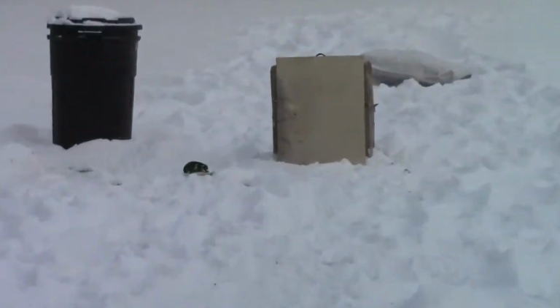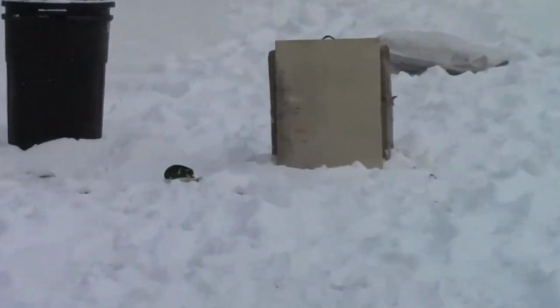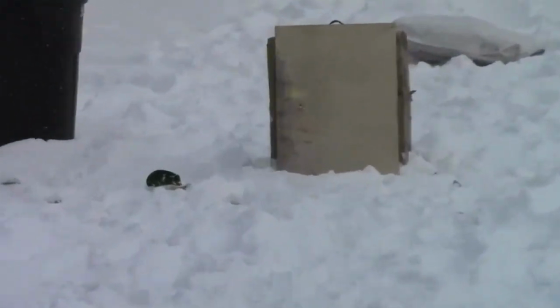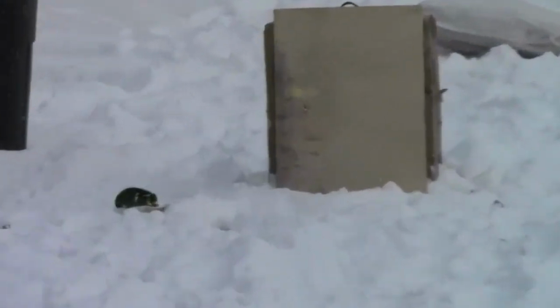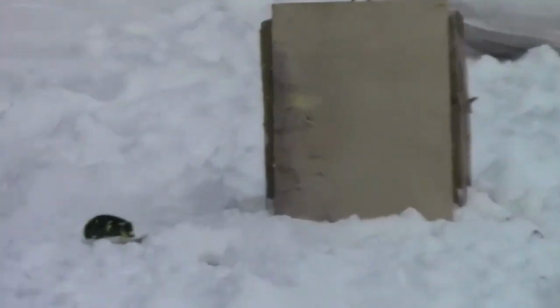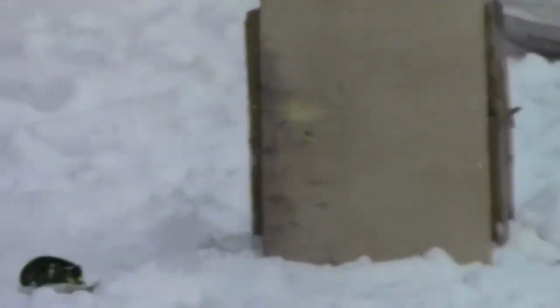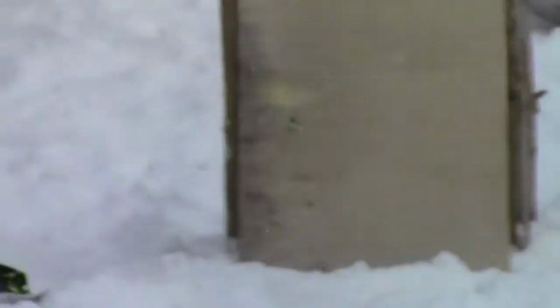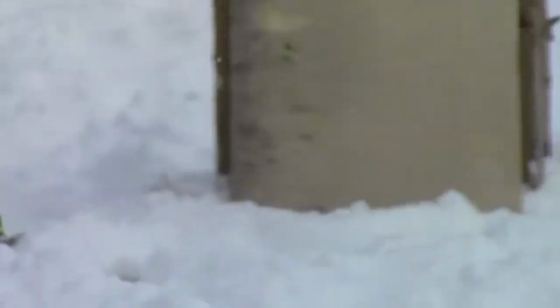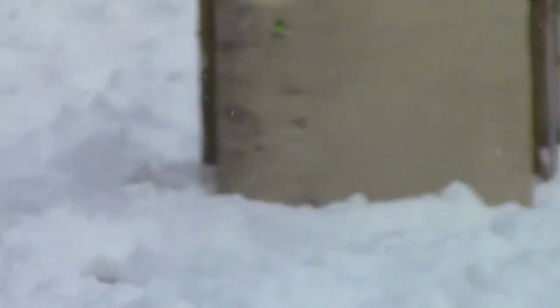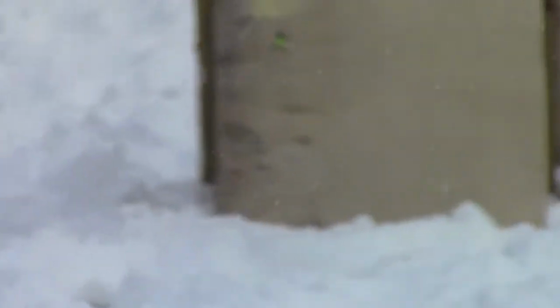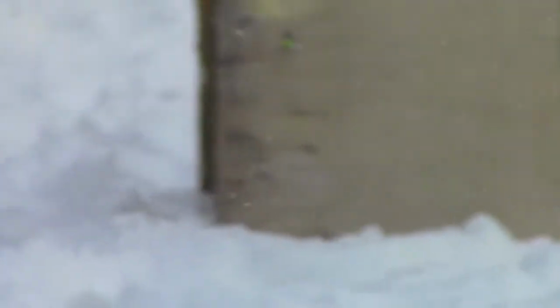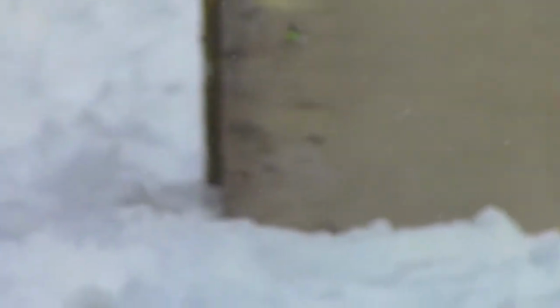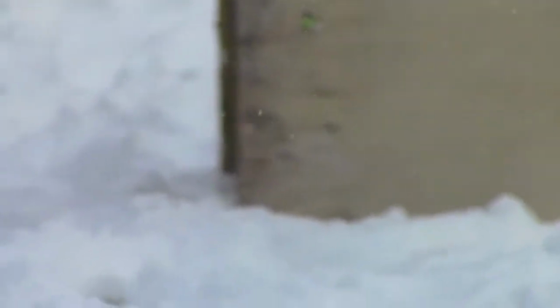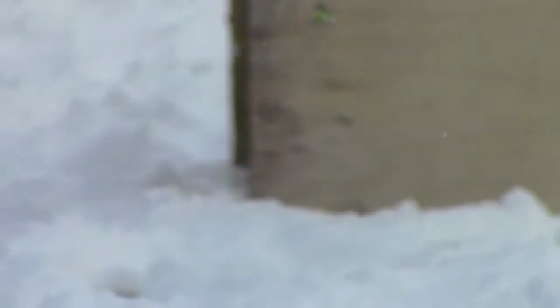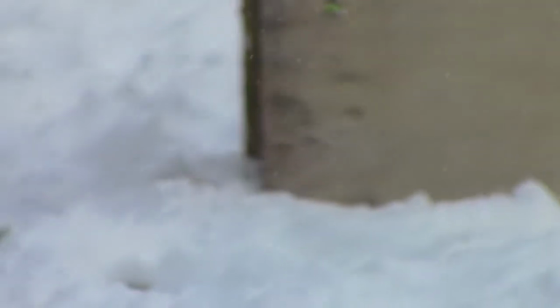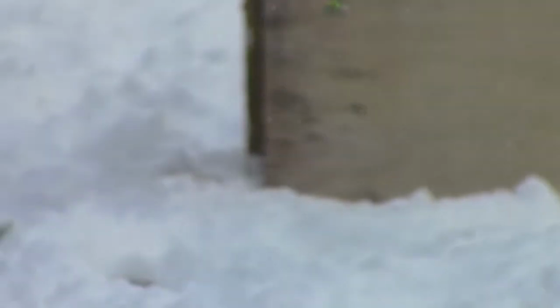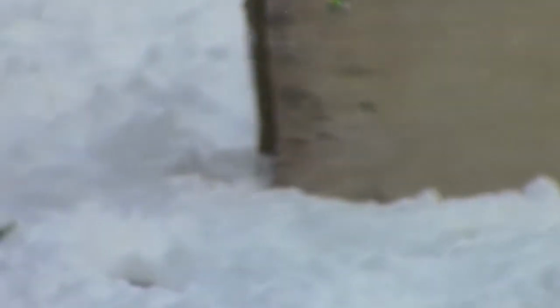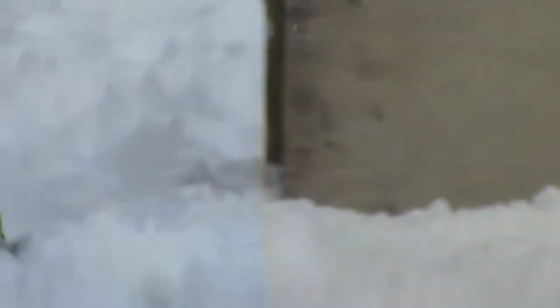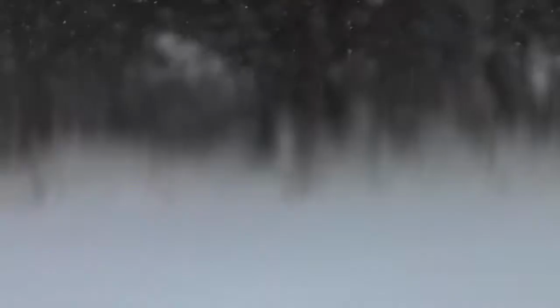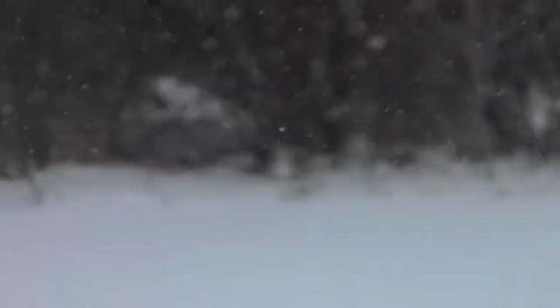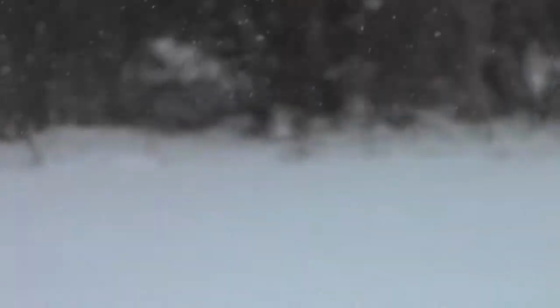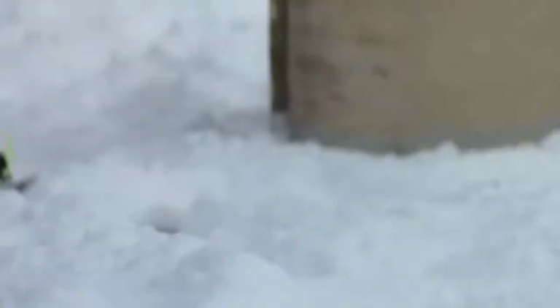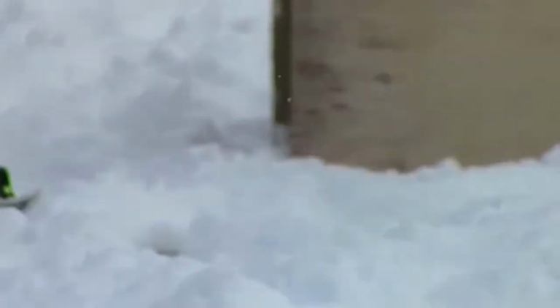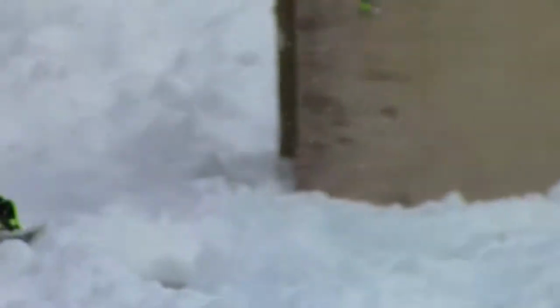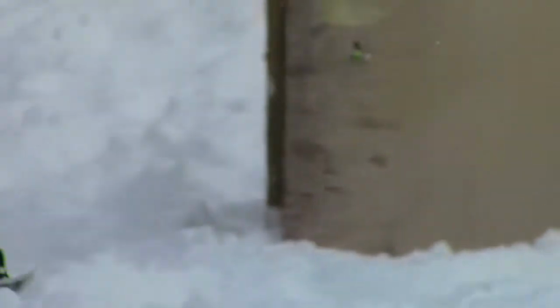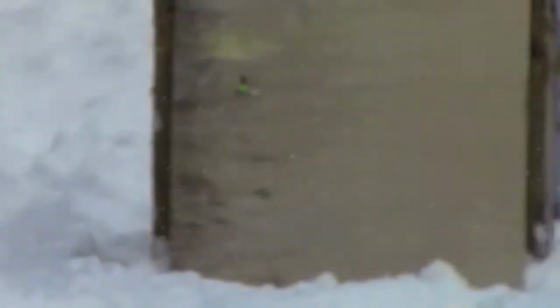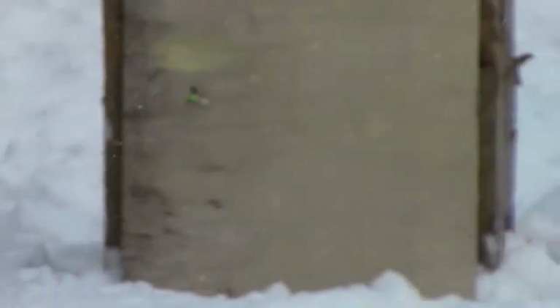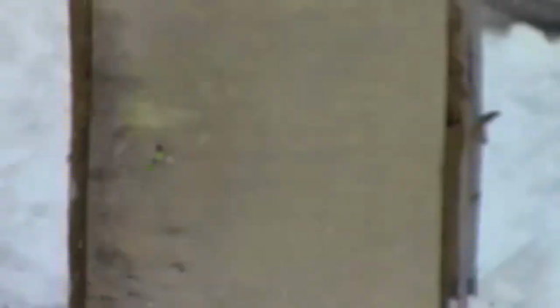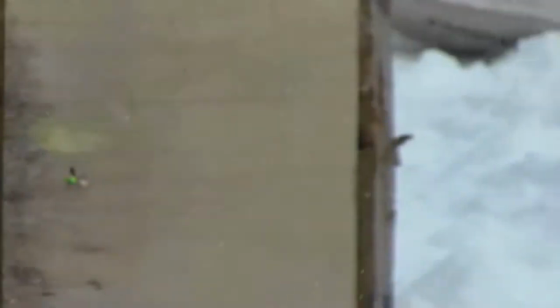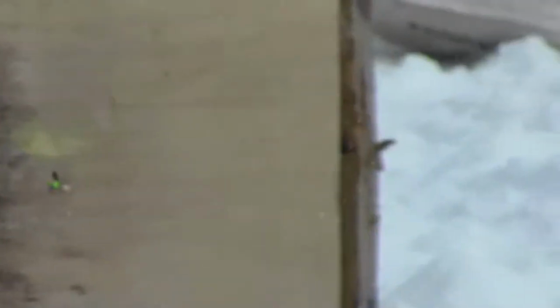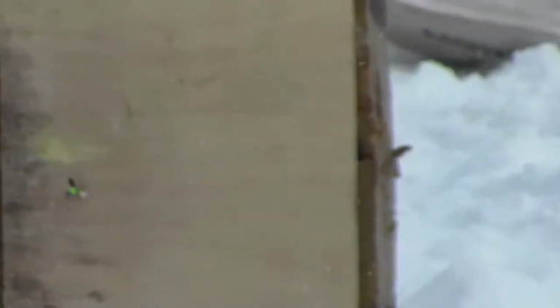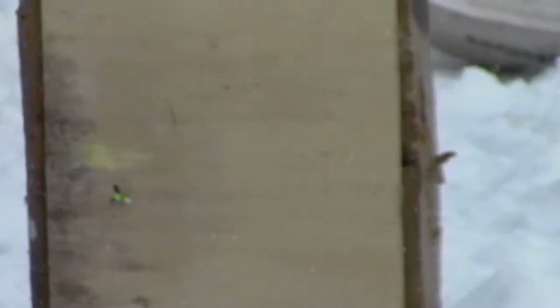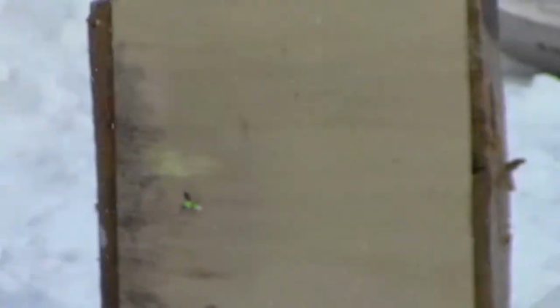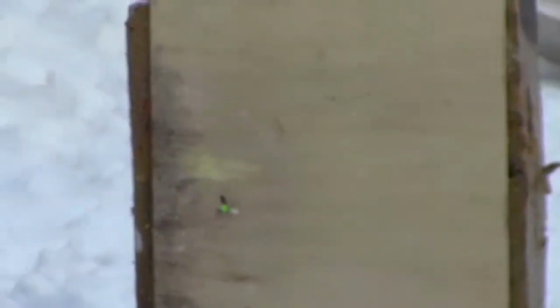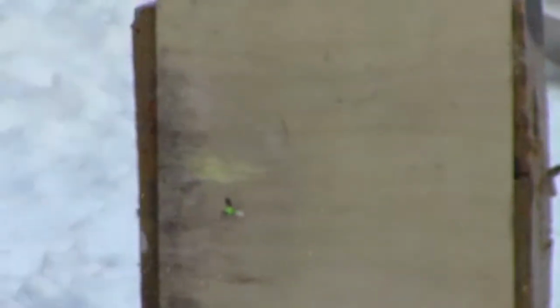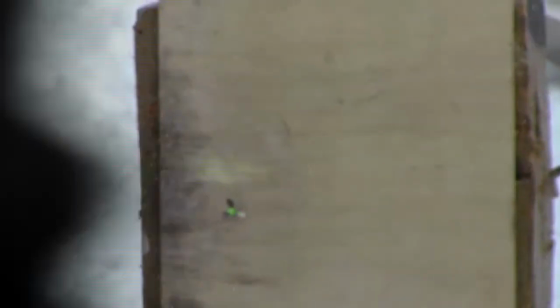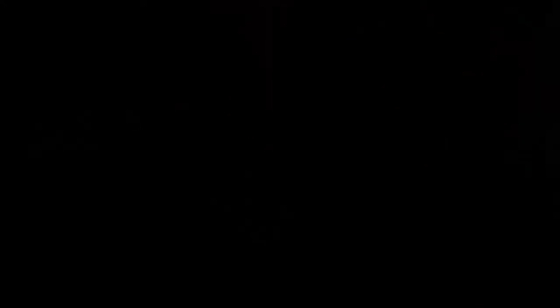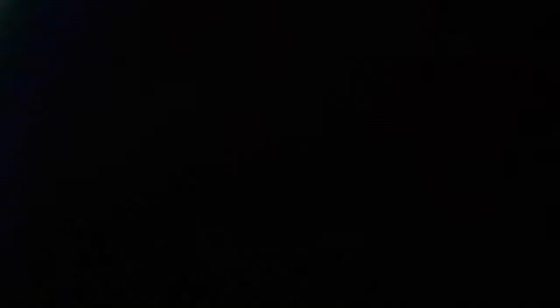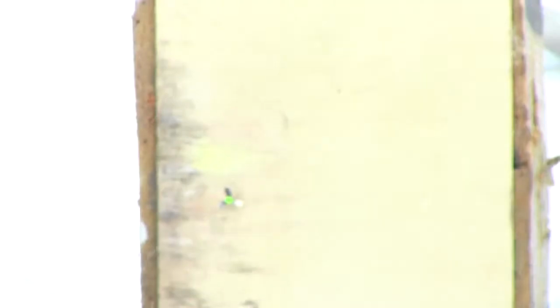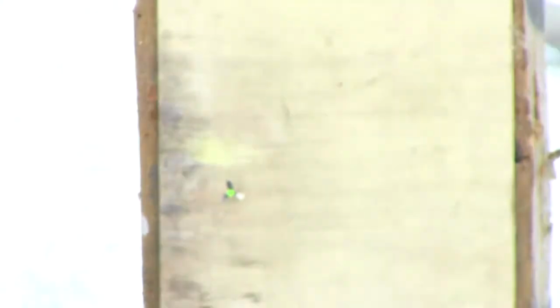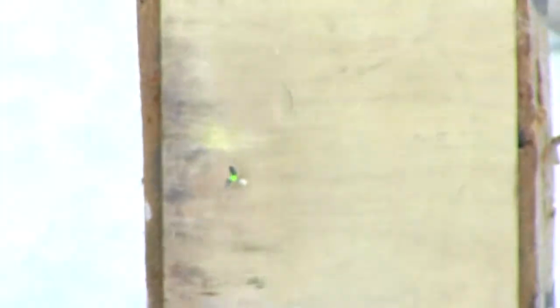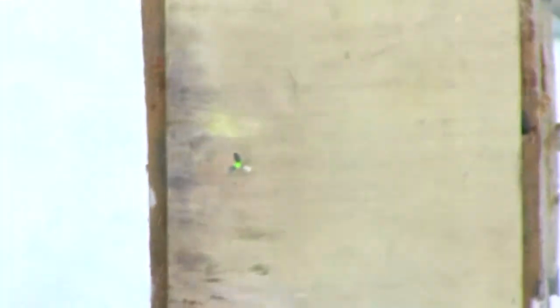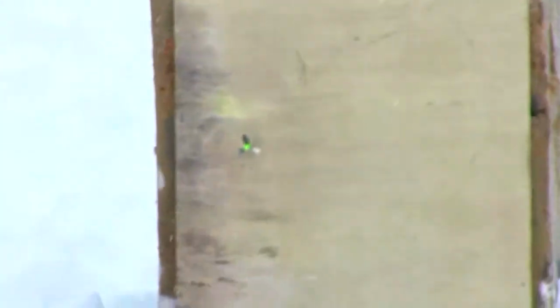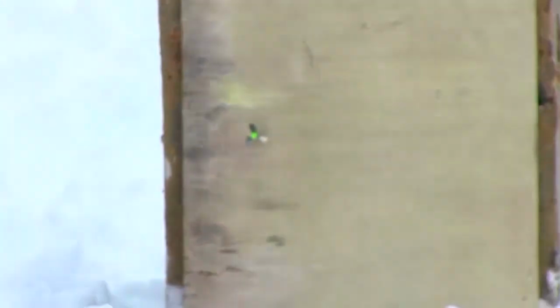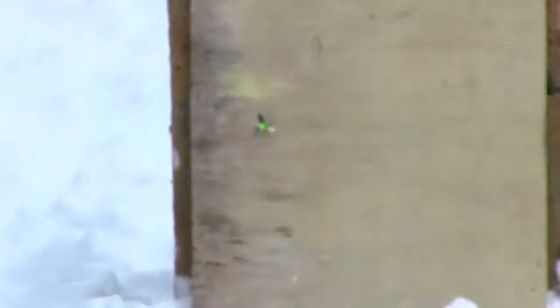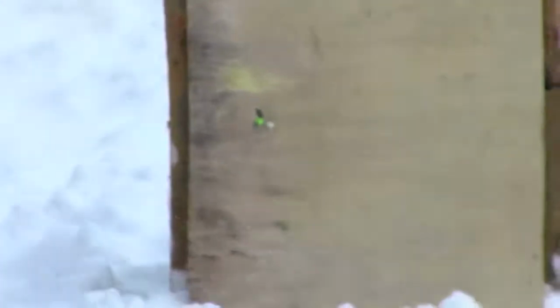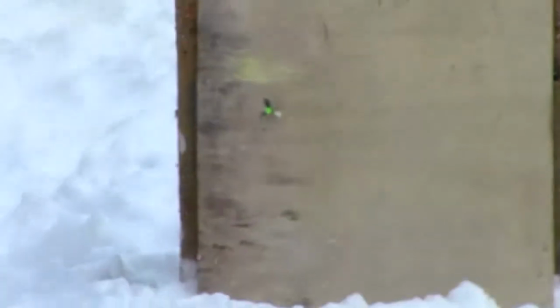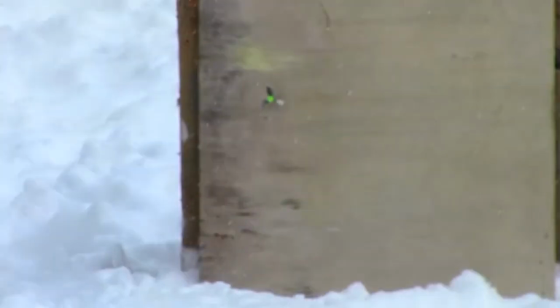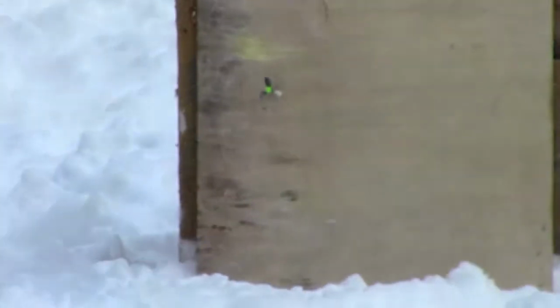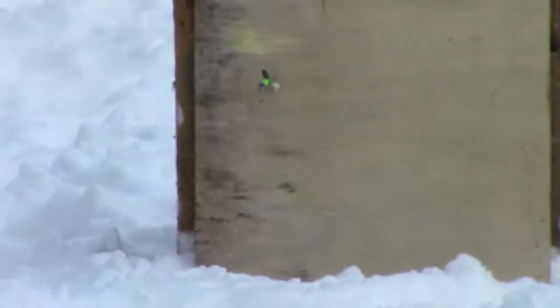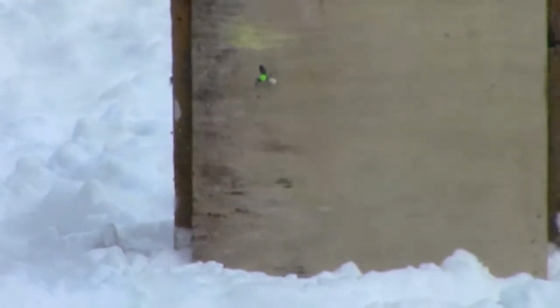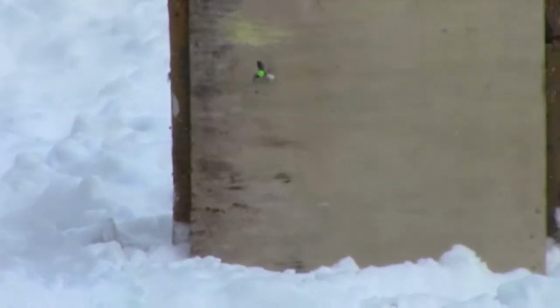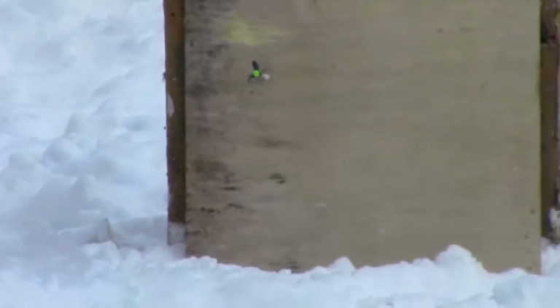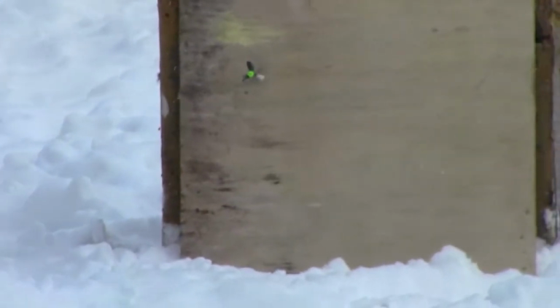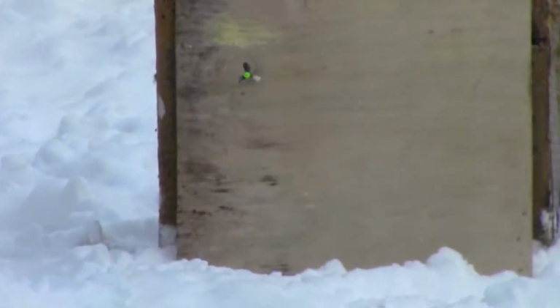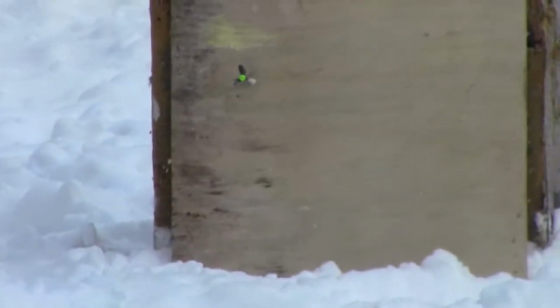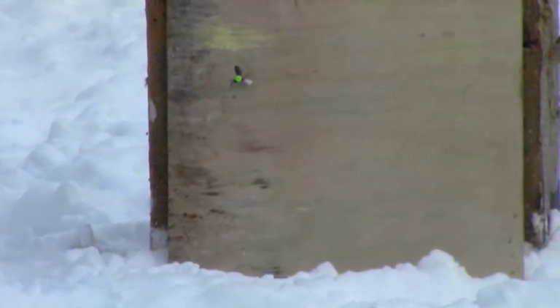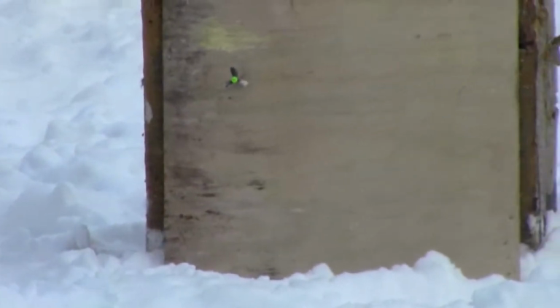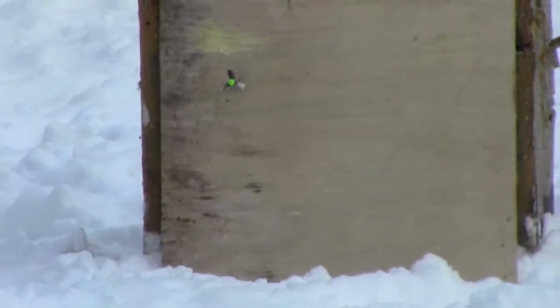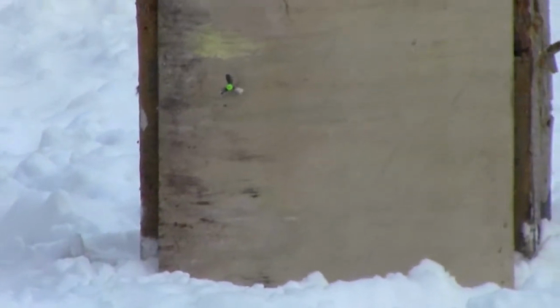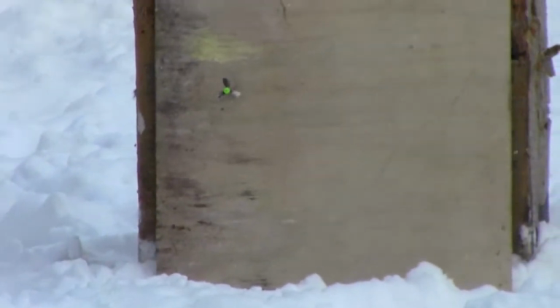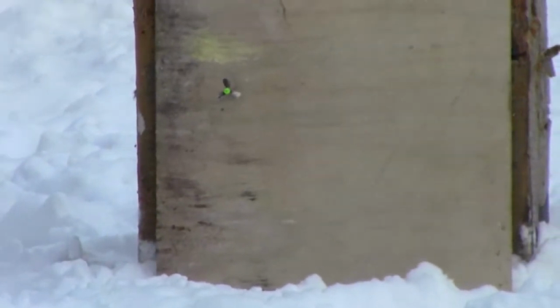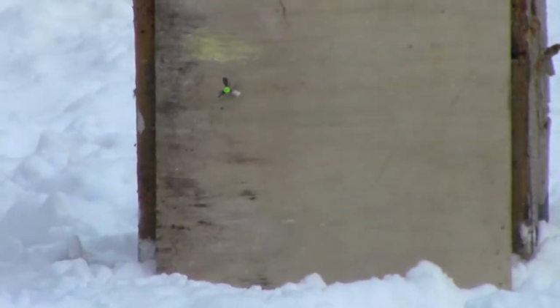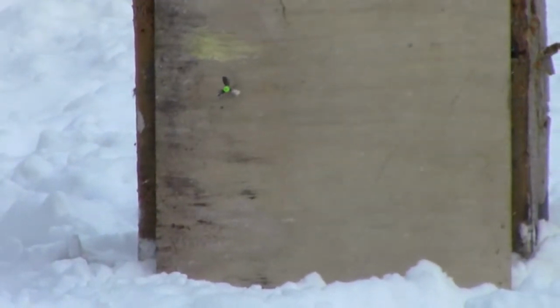Wasn't the best shot in the world but I want to make room for you guys. Let's see where we hit there.